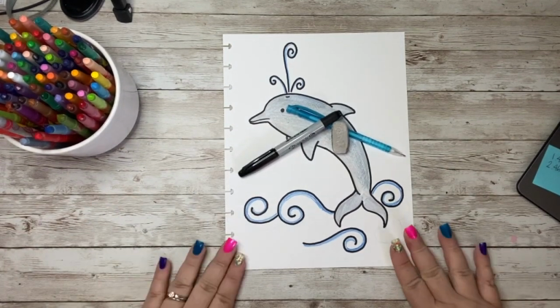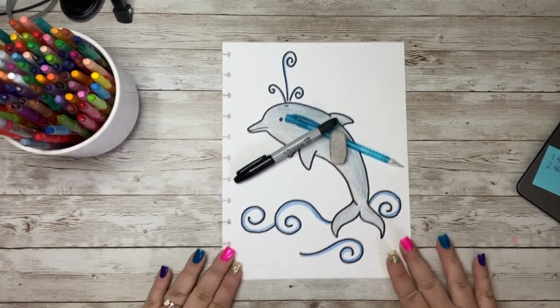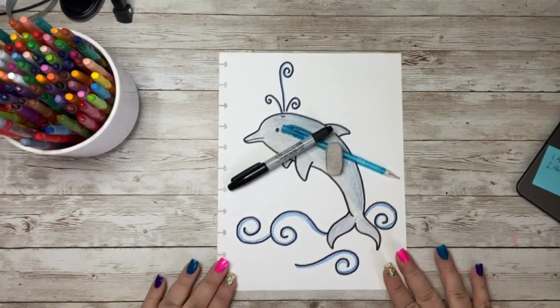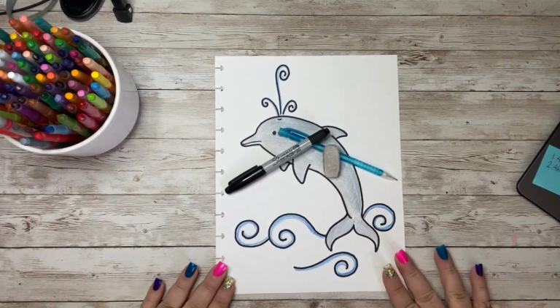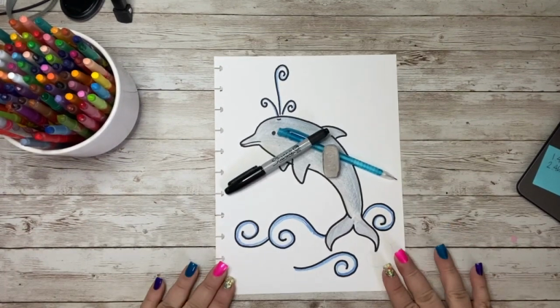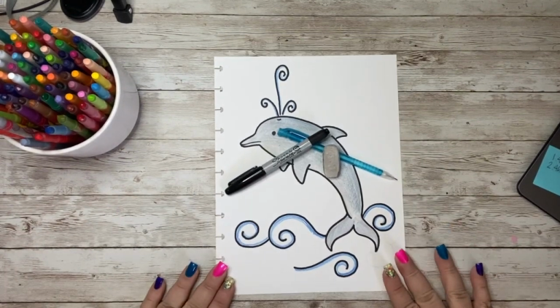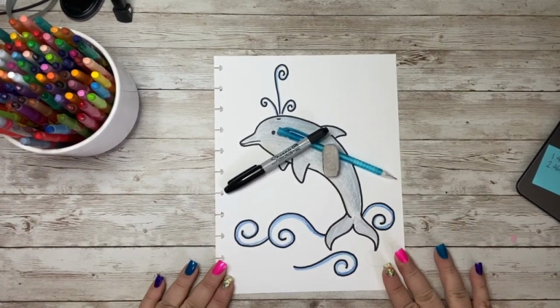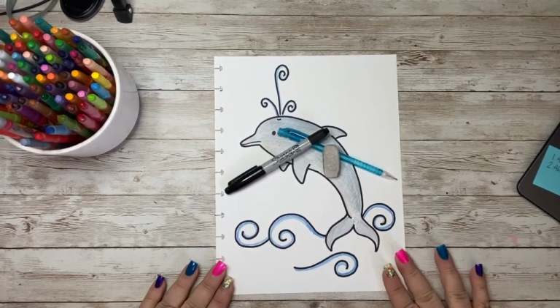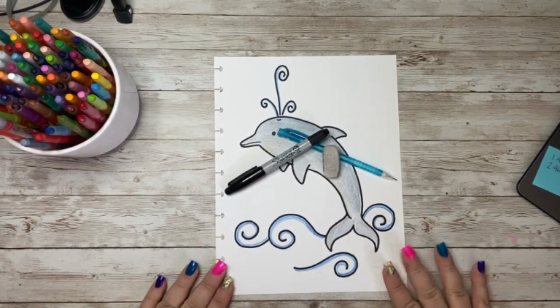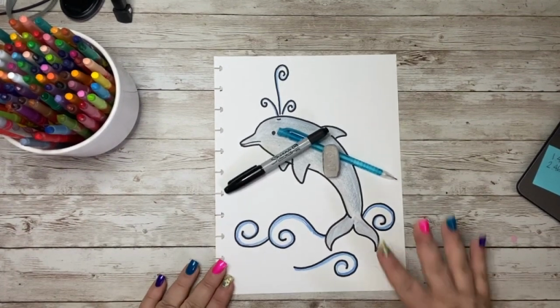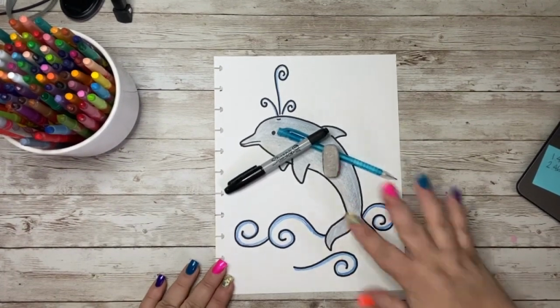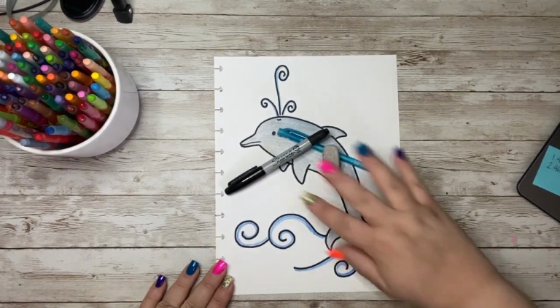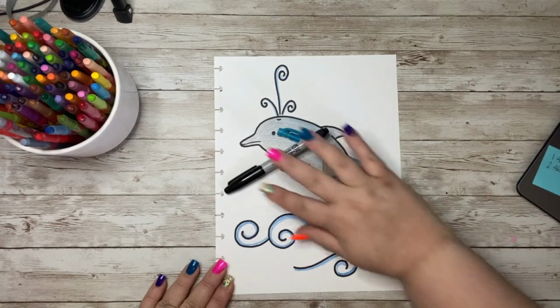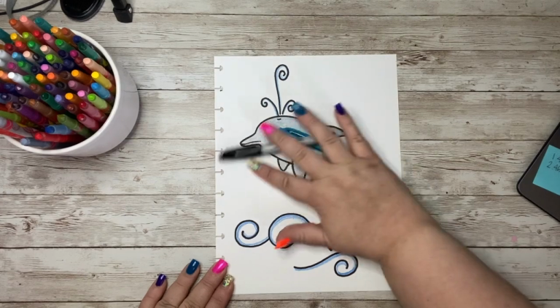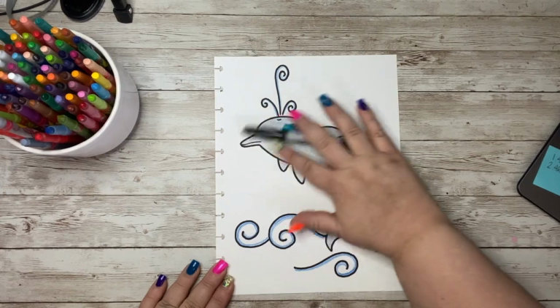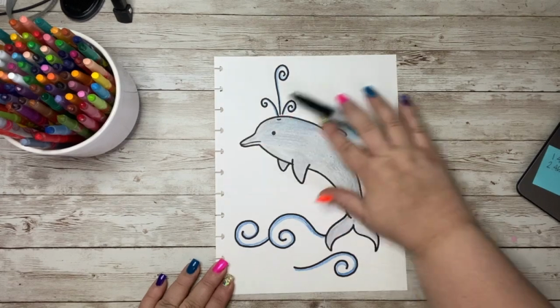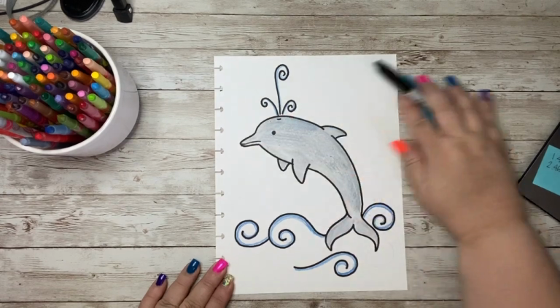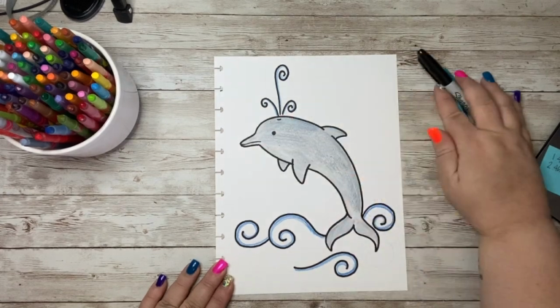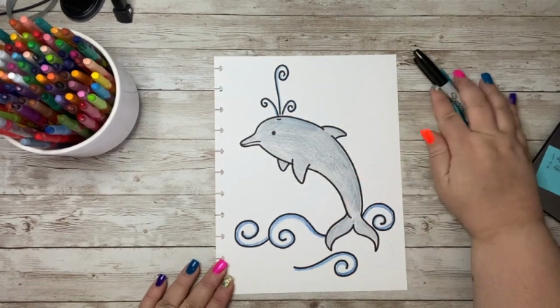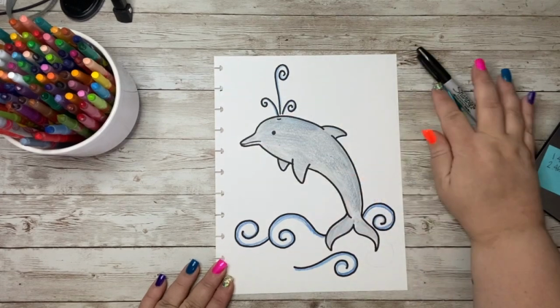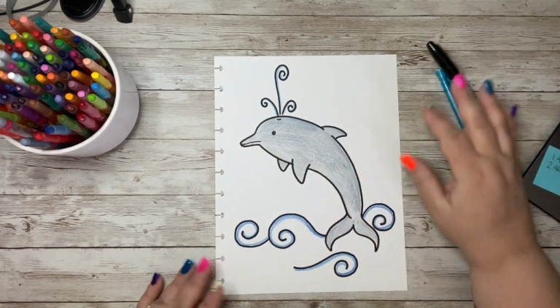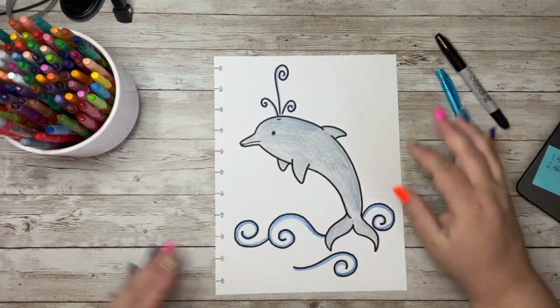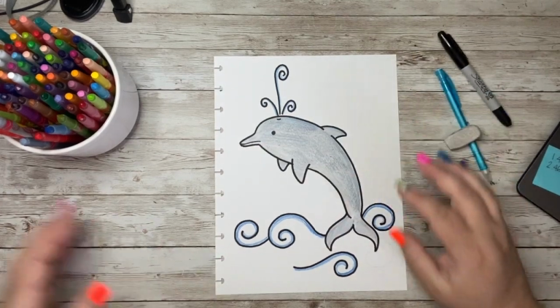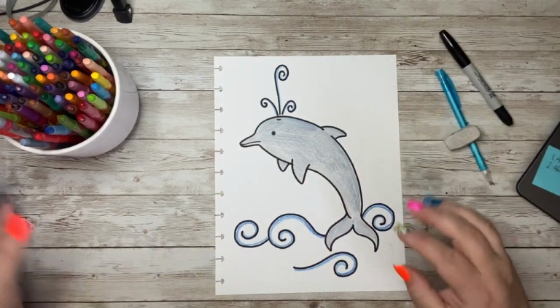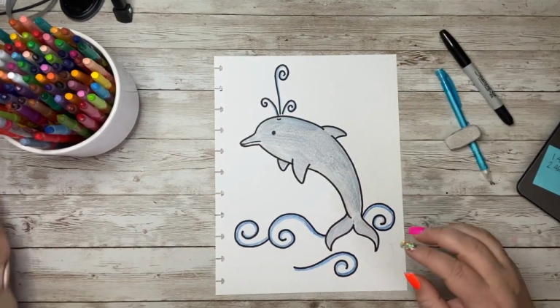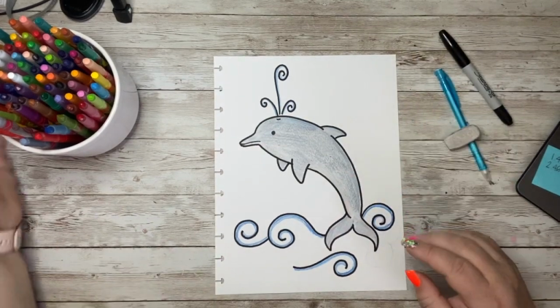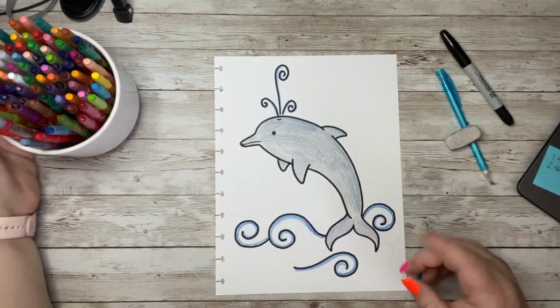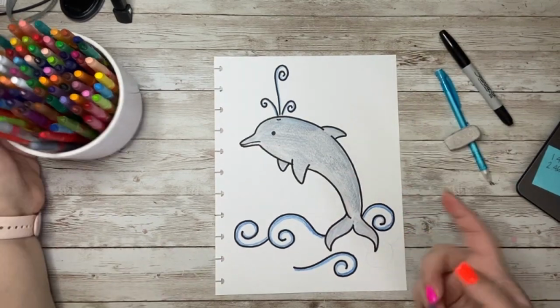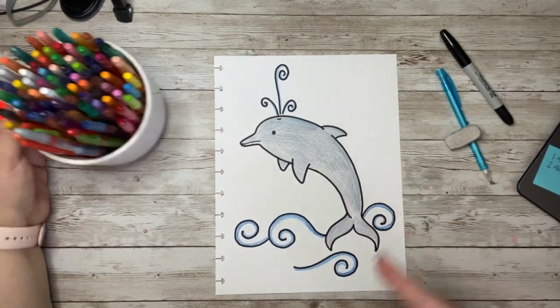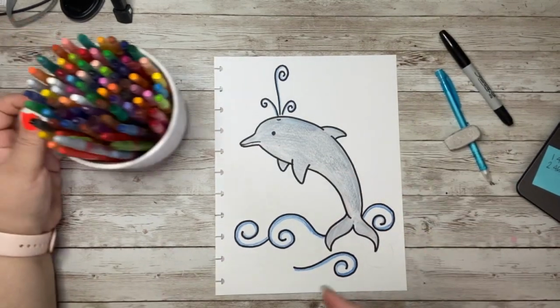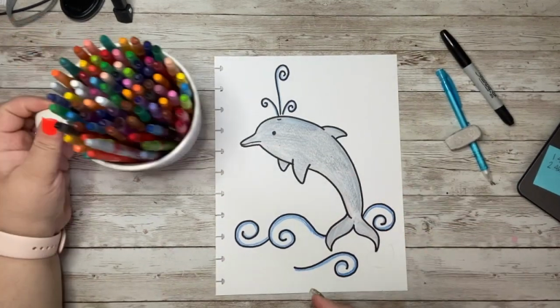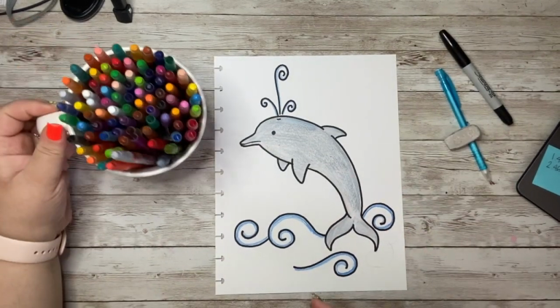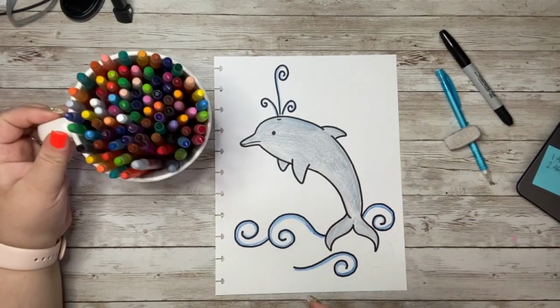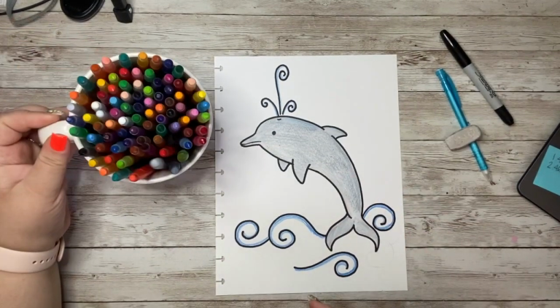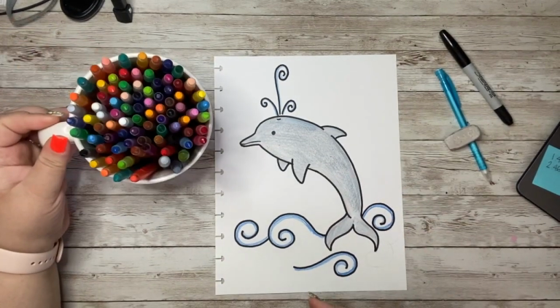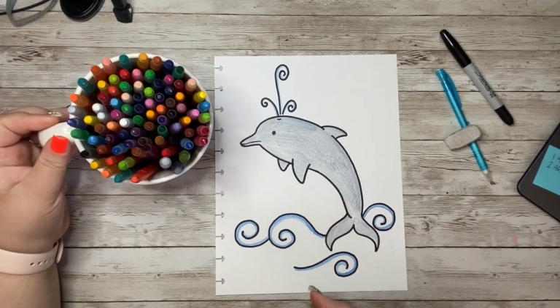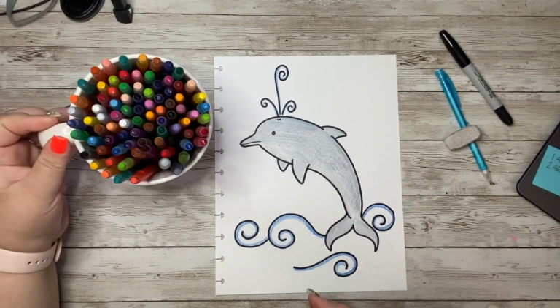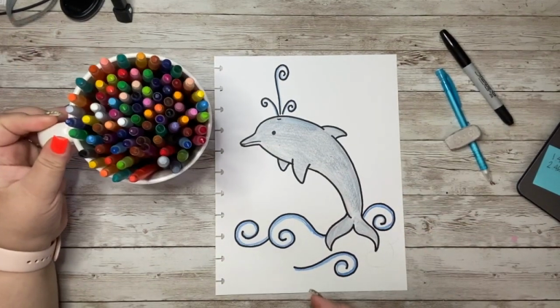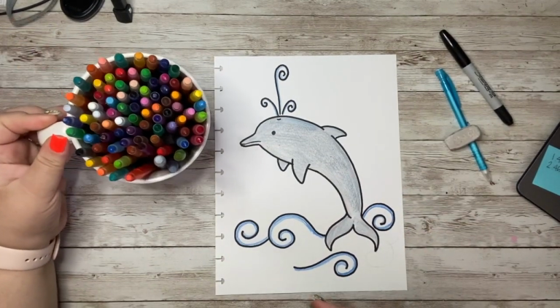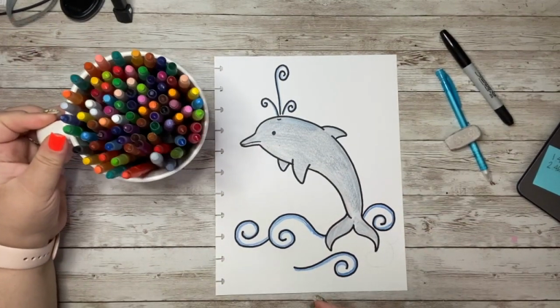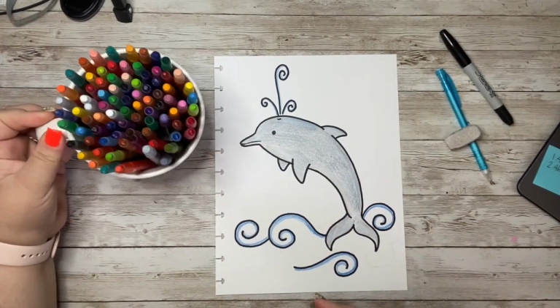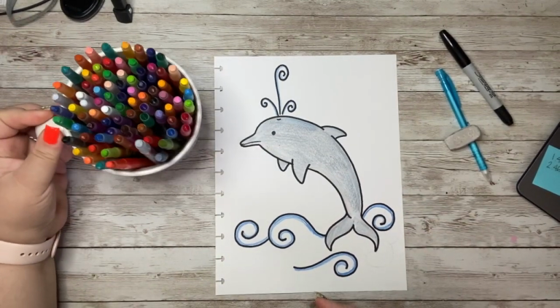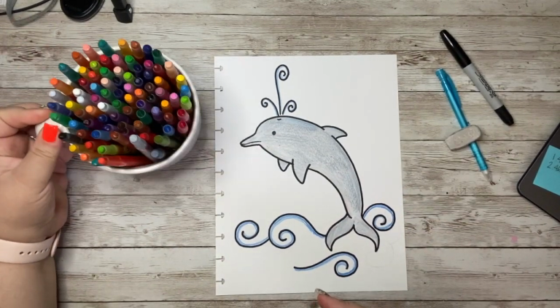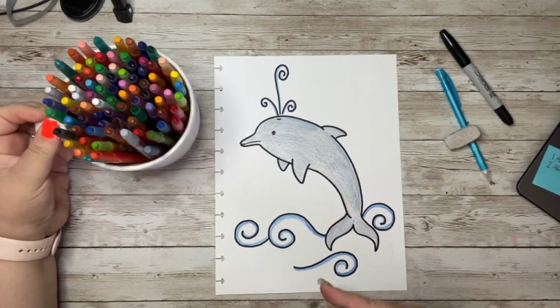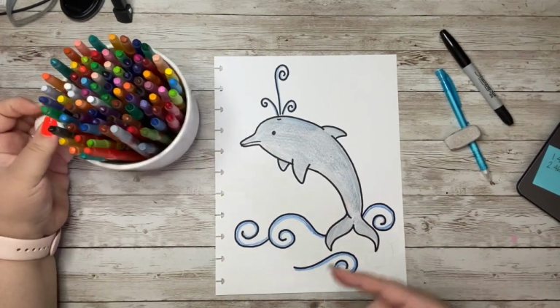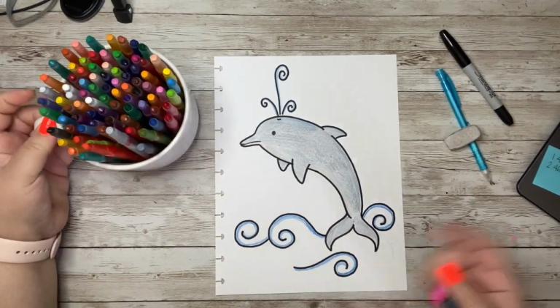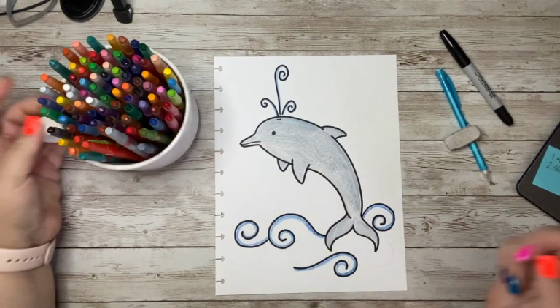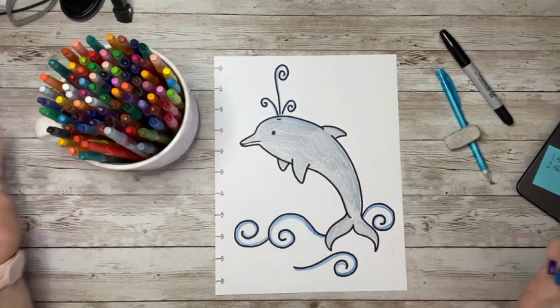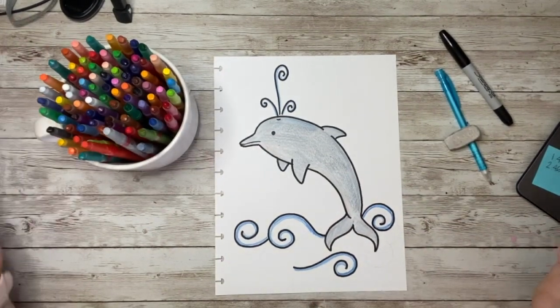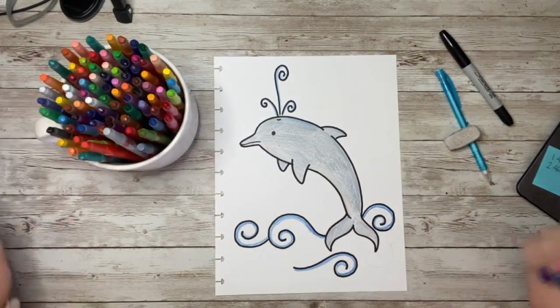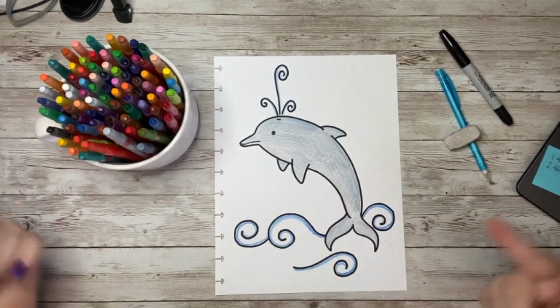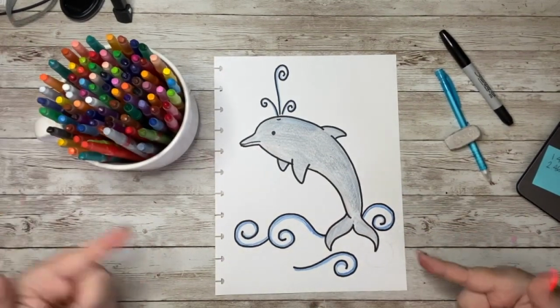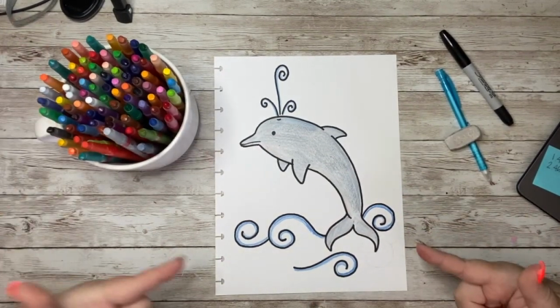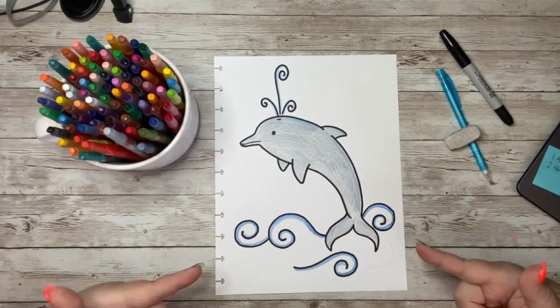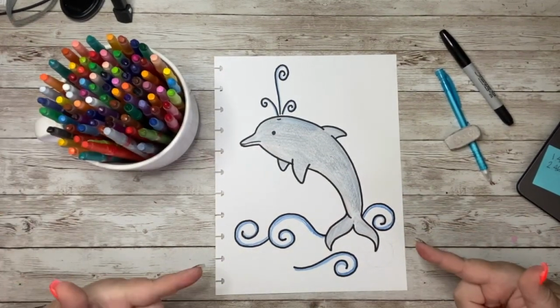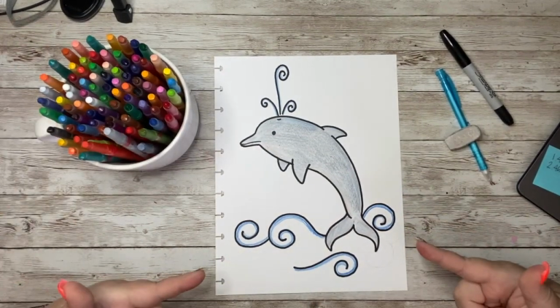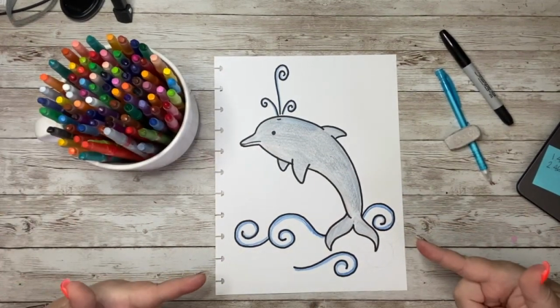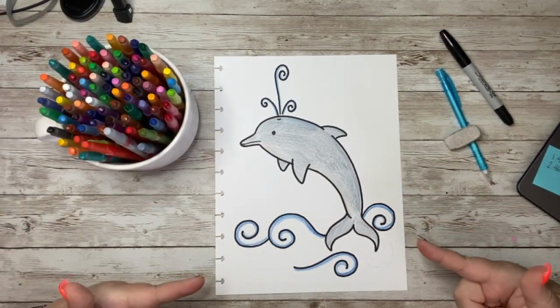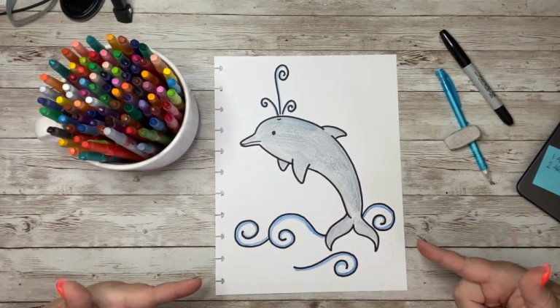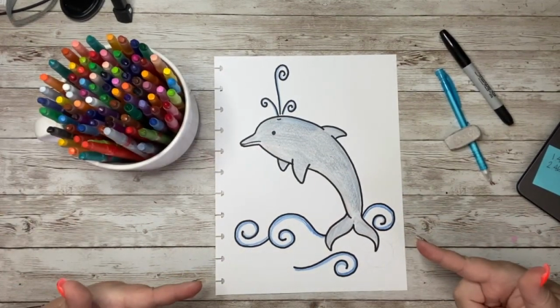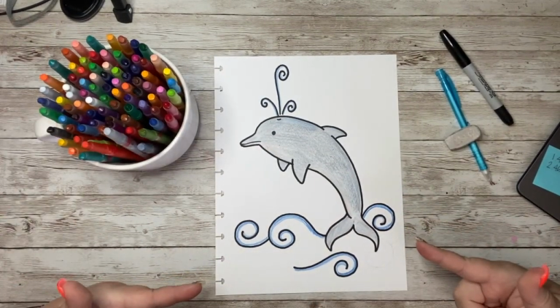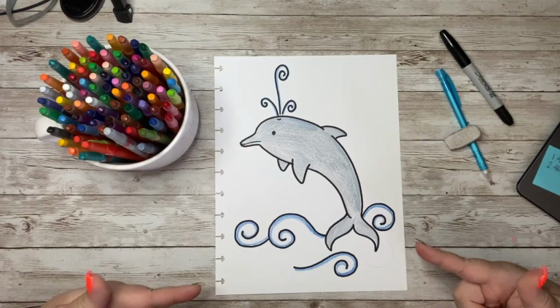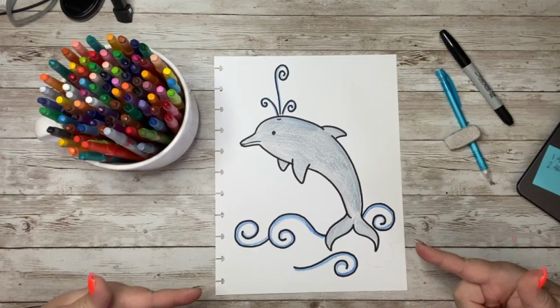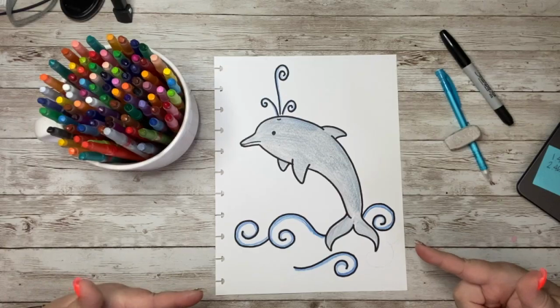When you have all of those supplies, grab the crayons, the markers, the colored pencils, or the paint, and let's get started!